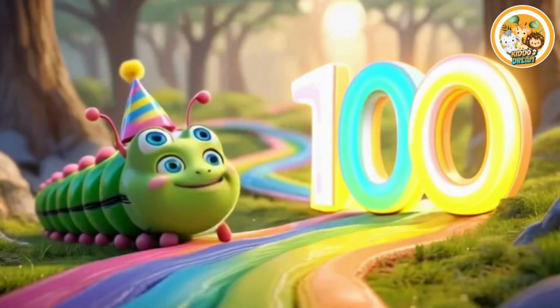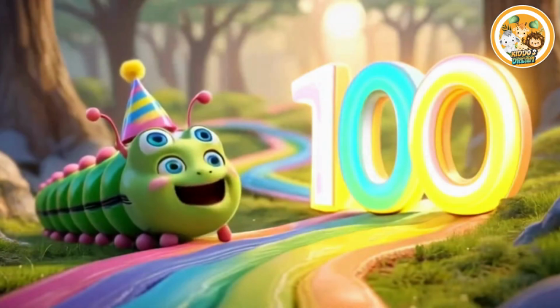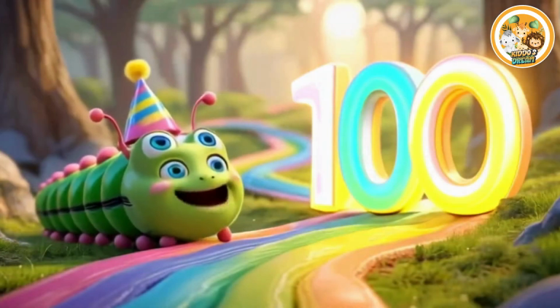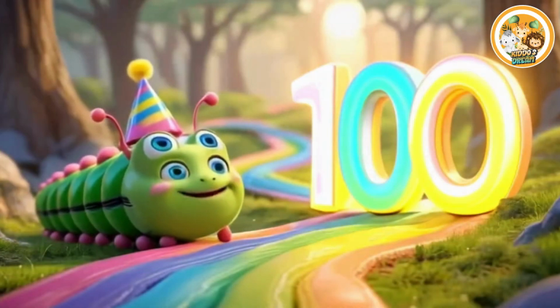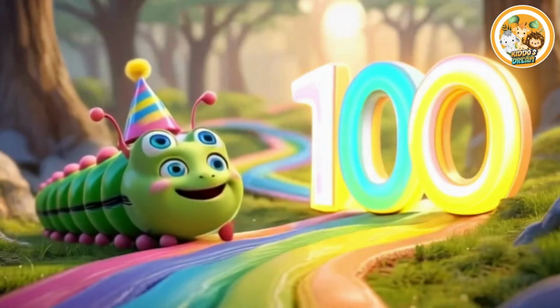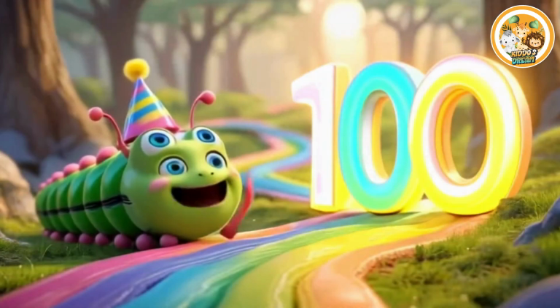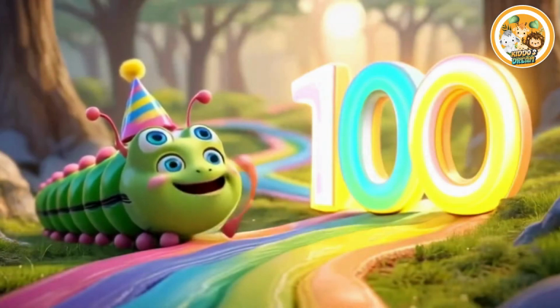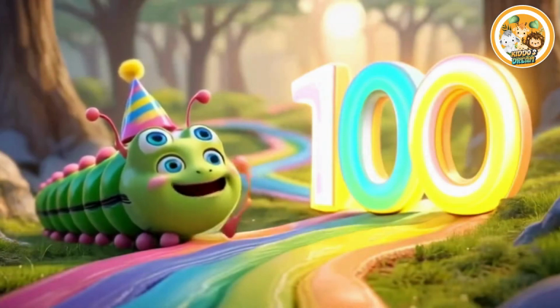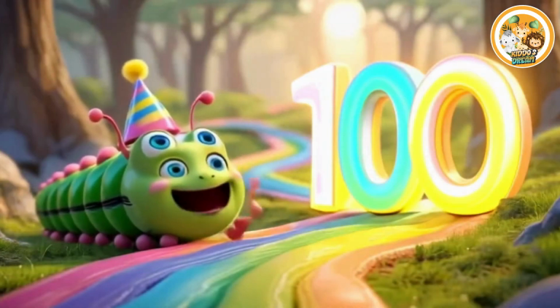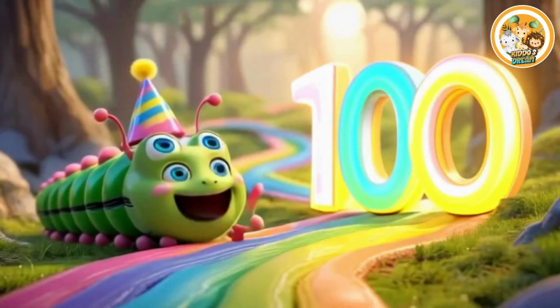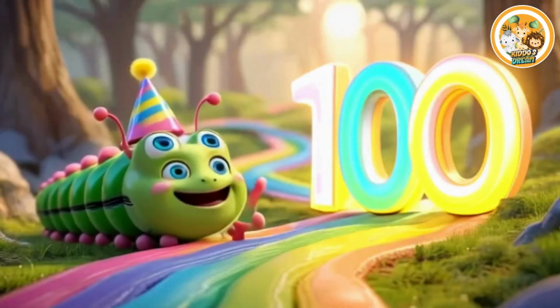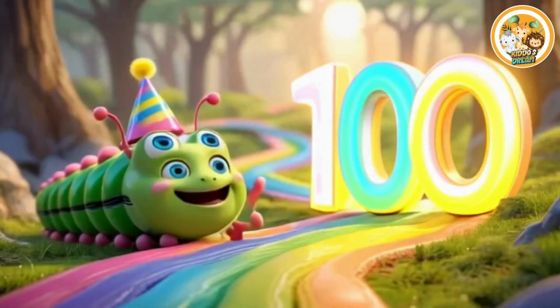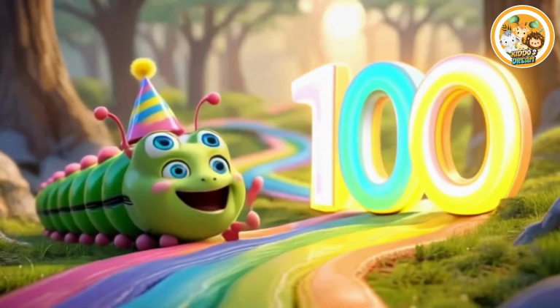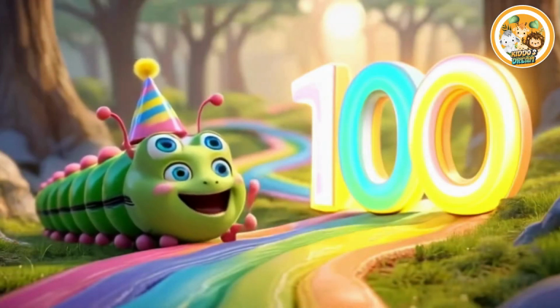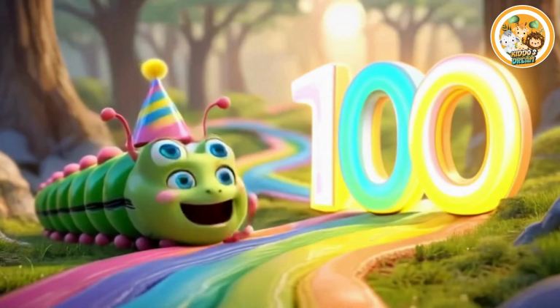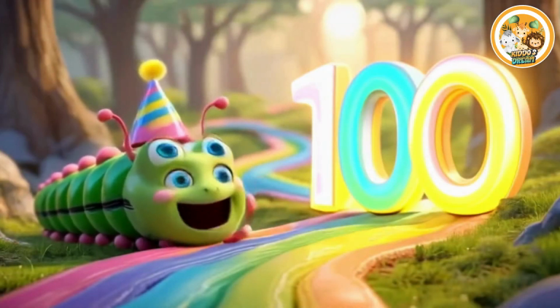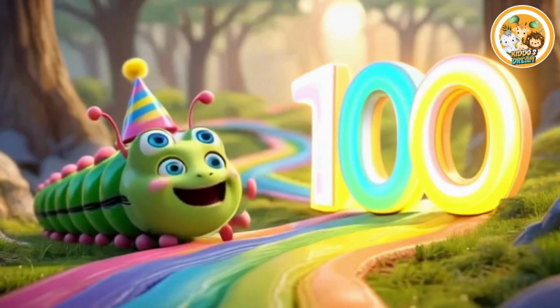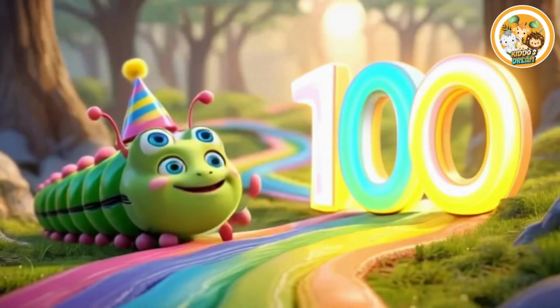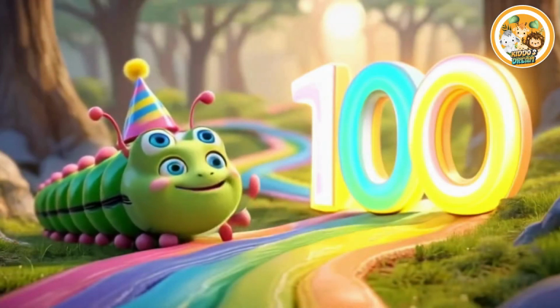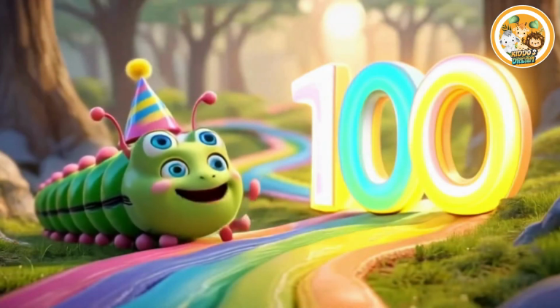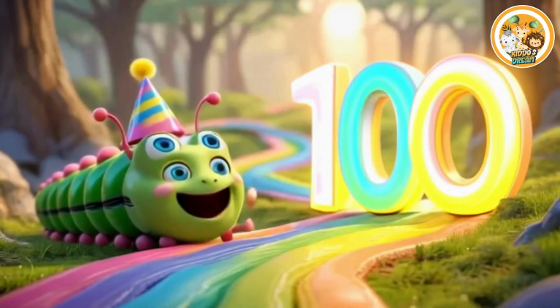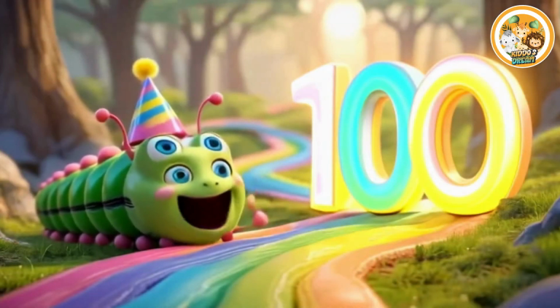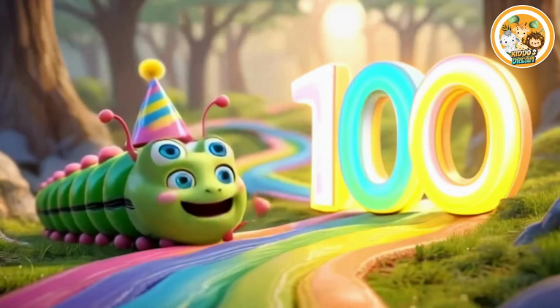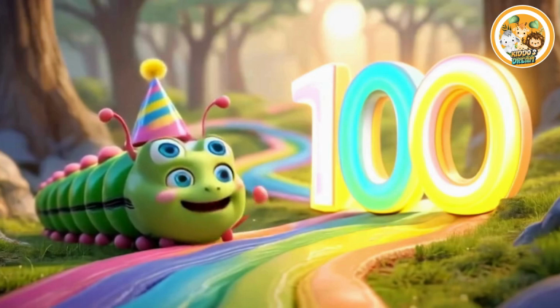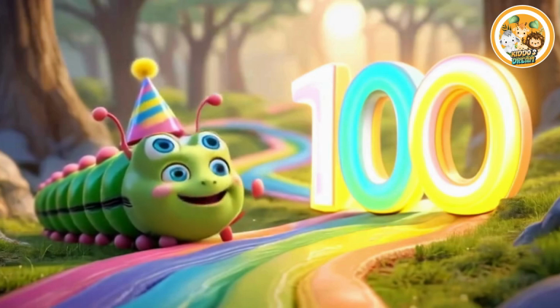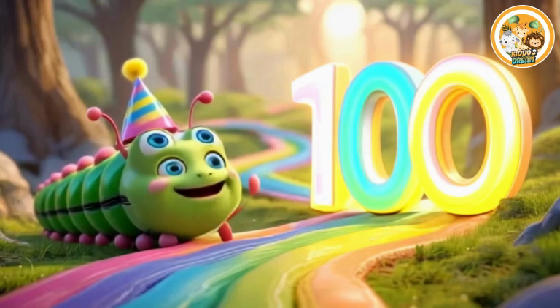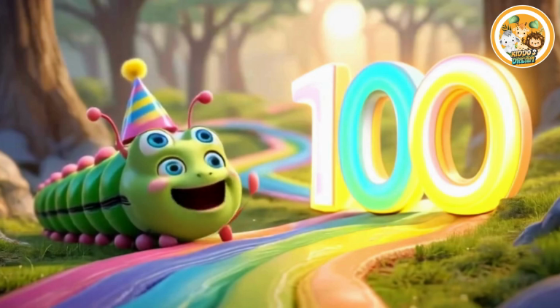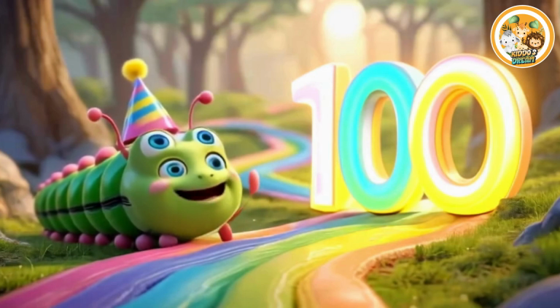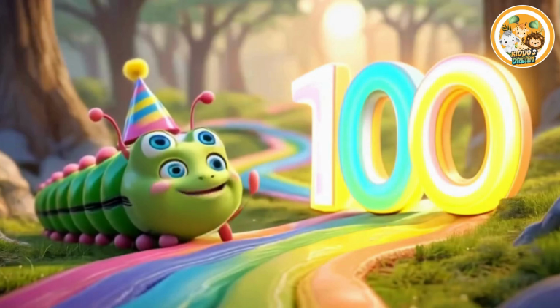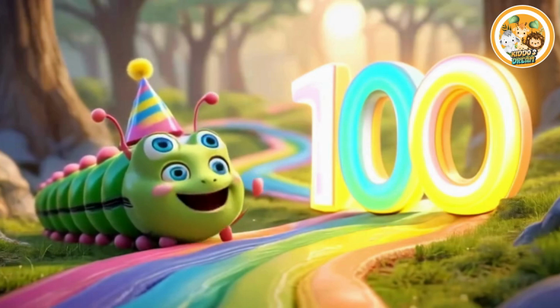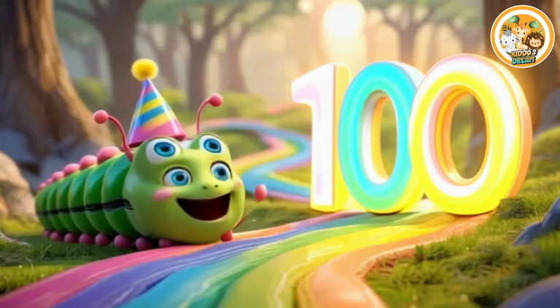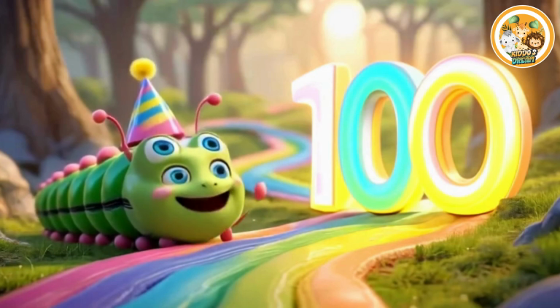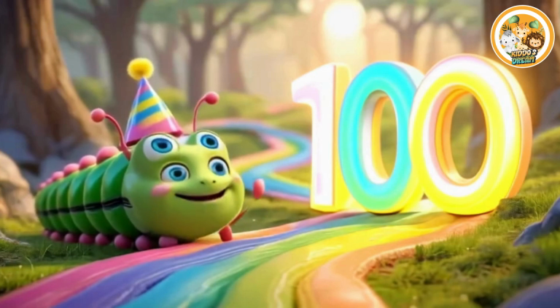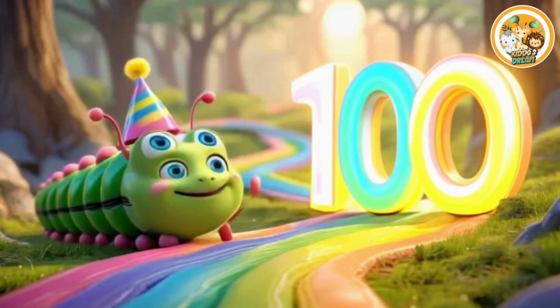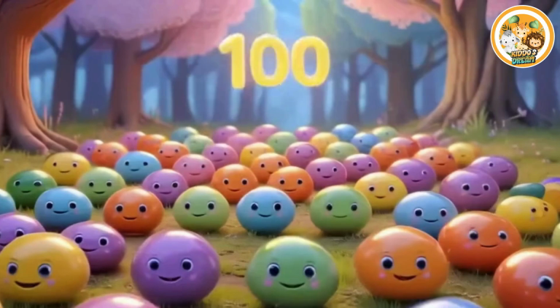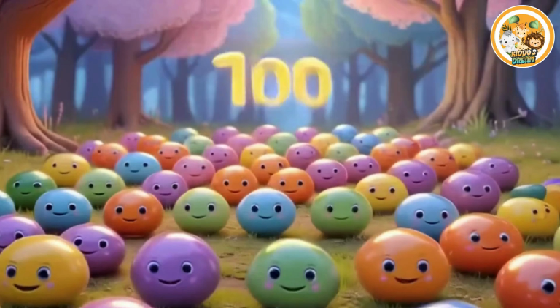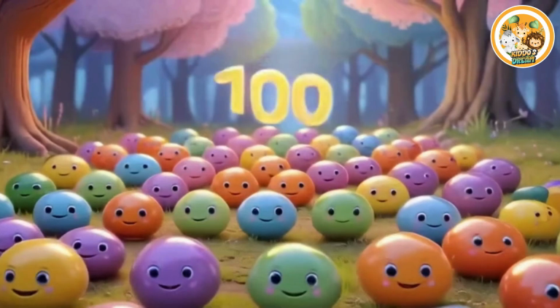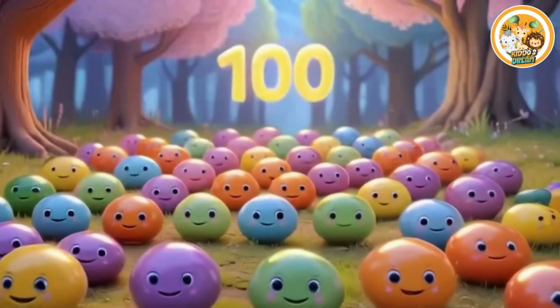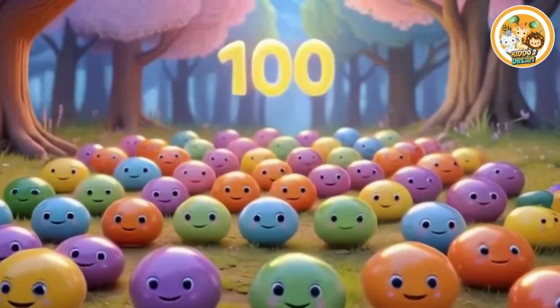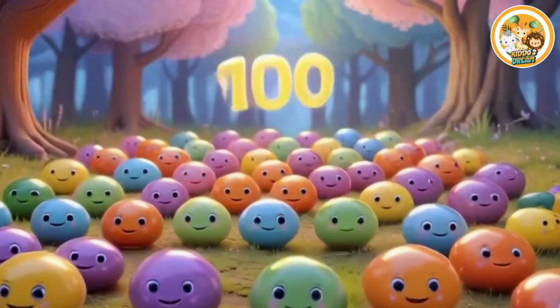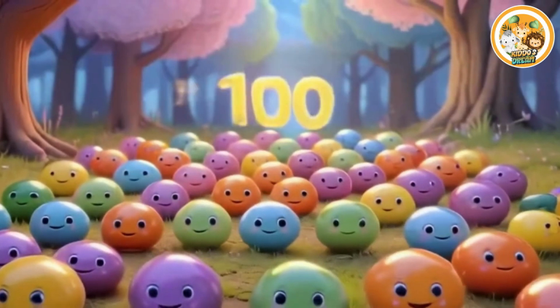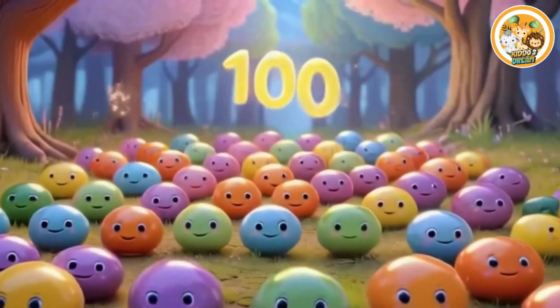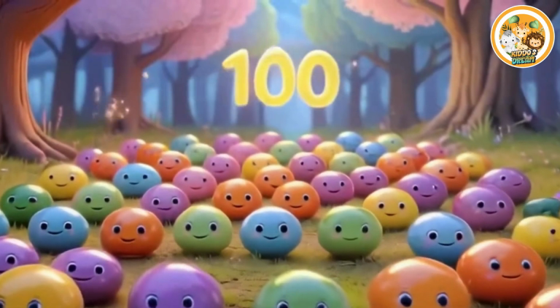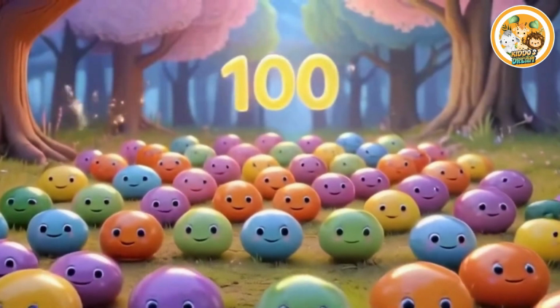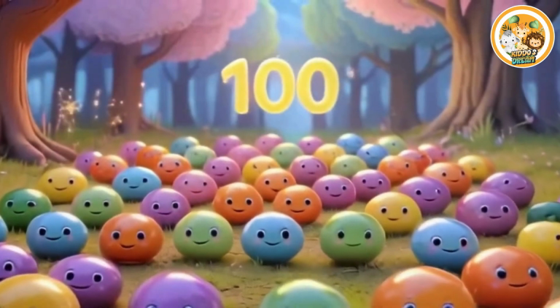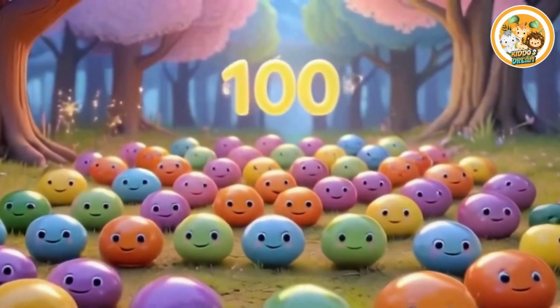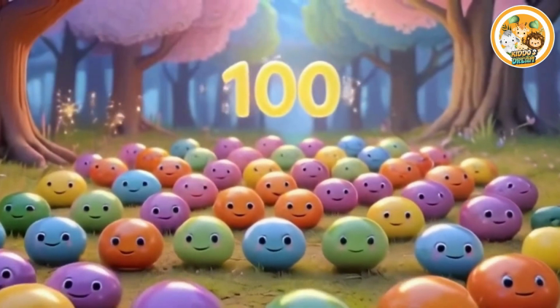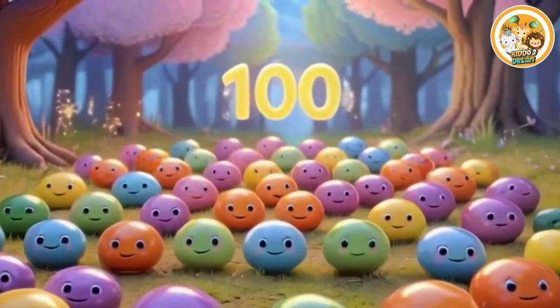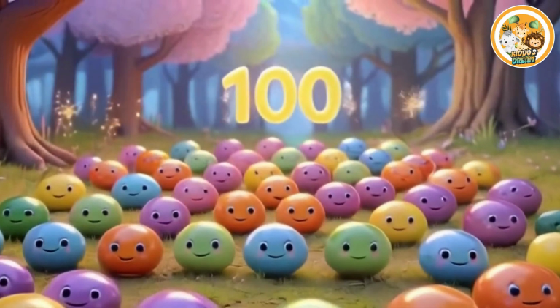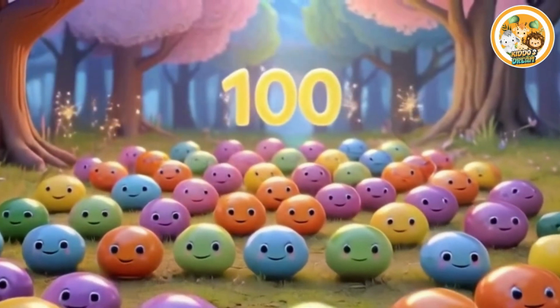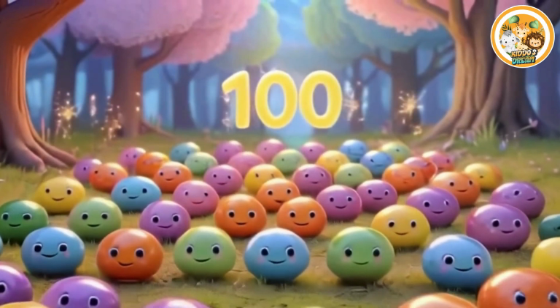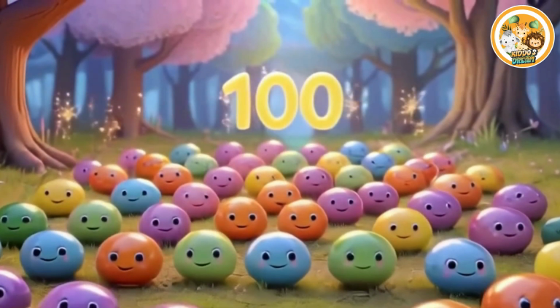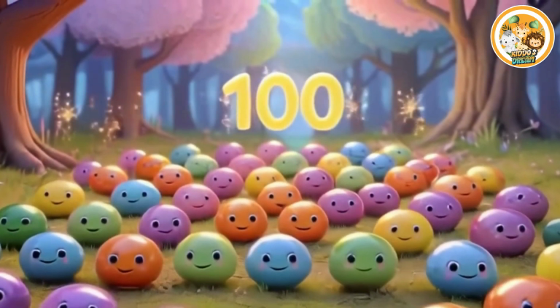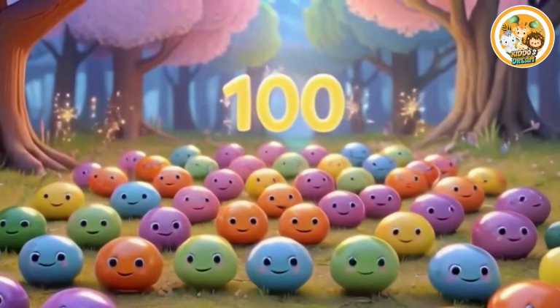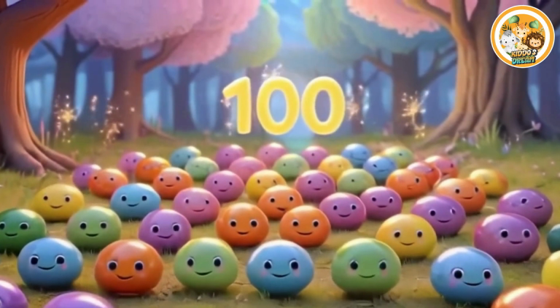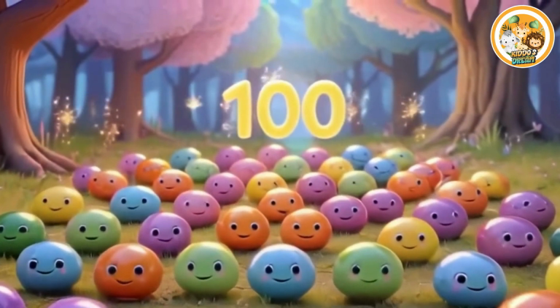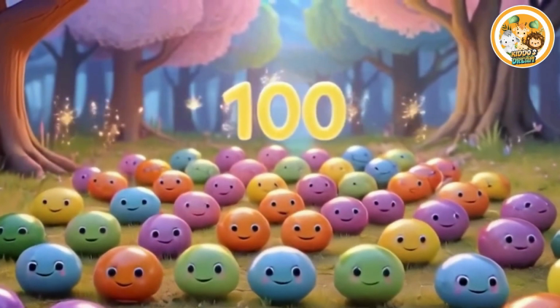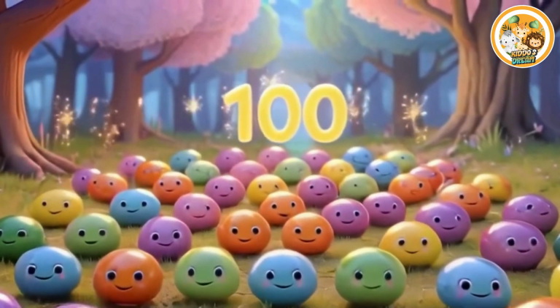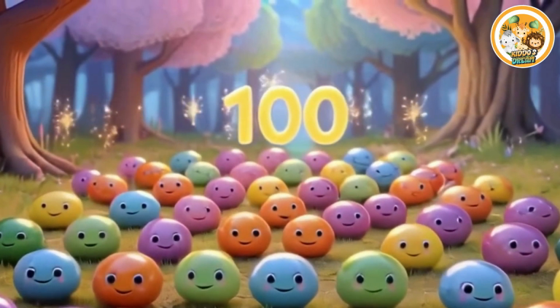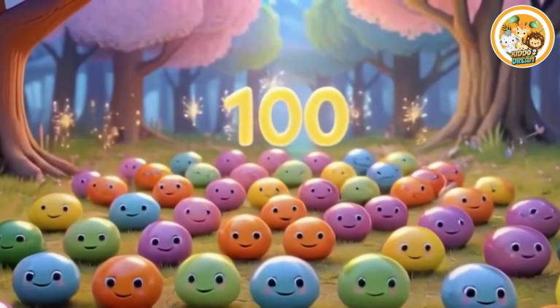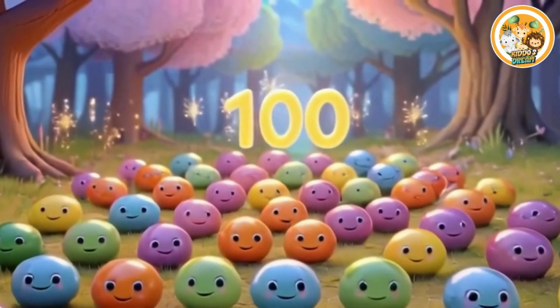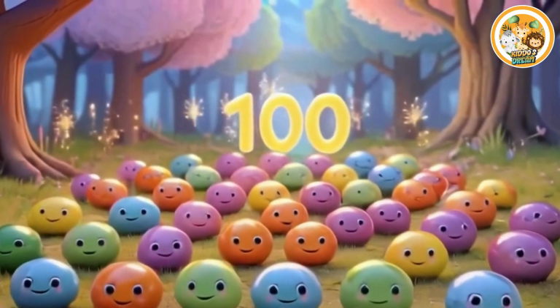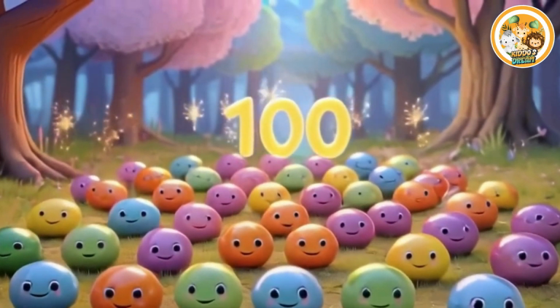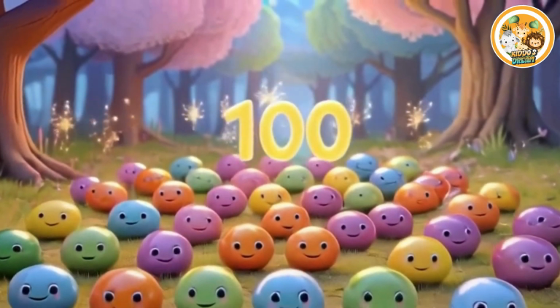Hundred. This is number hundred. Hundred smiling gents.